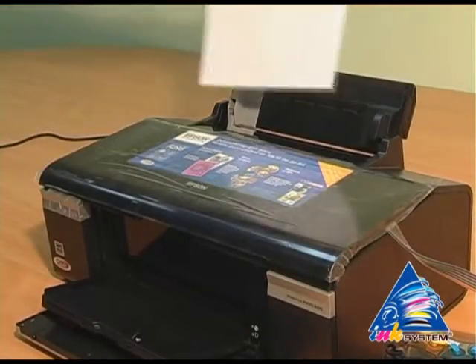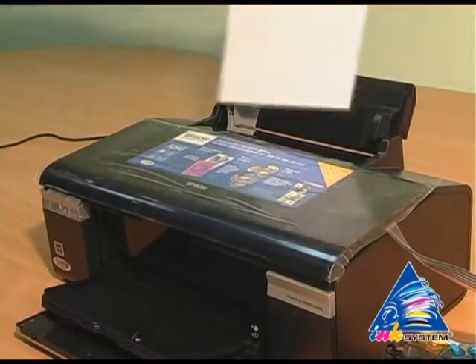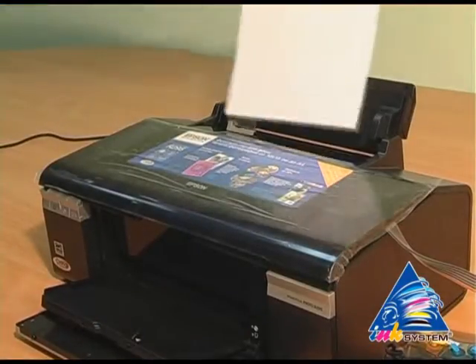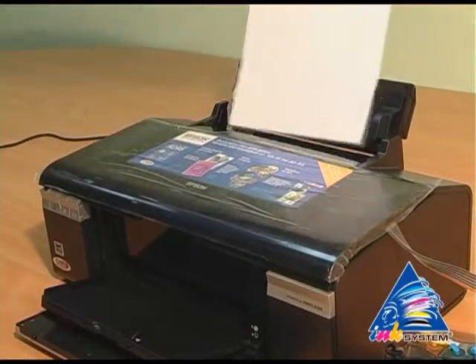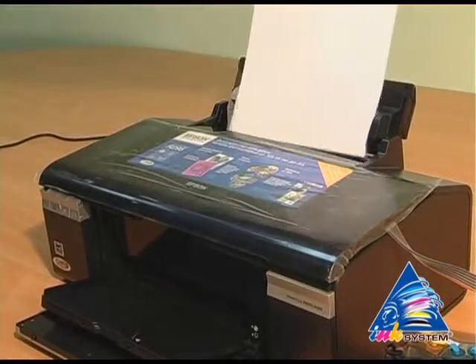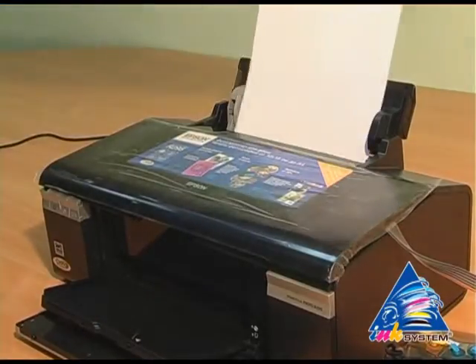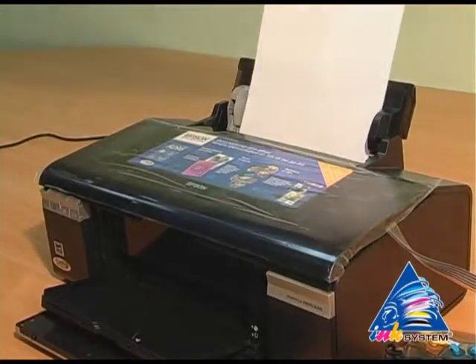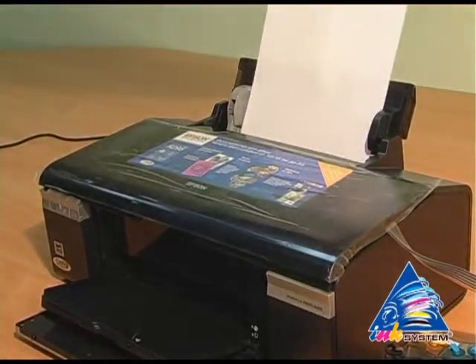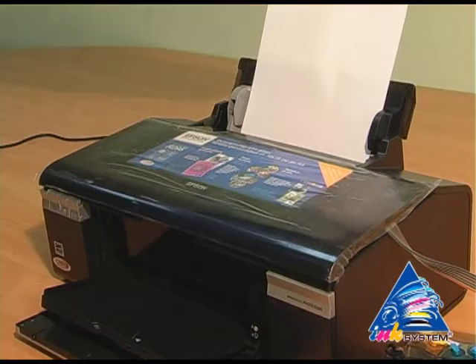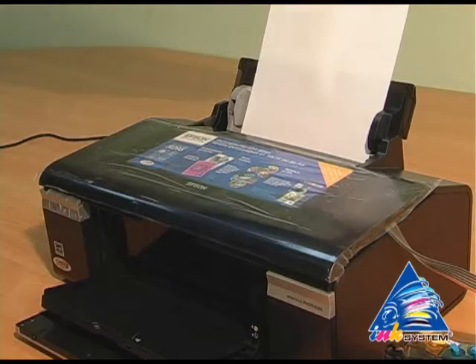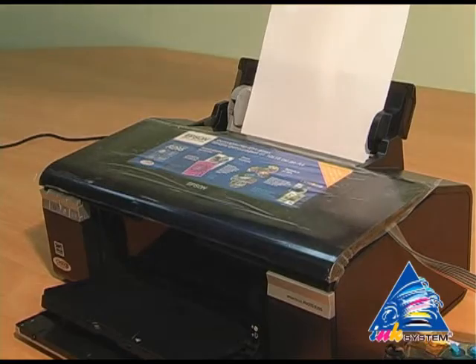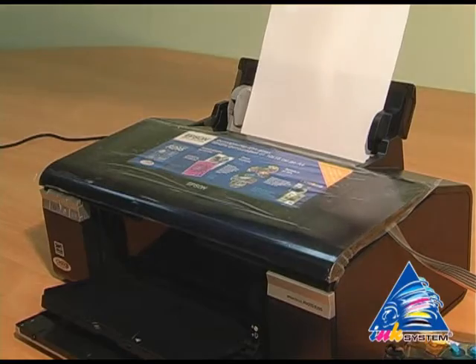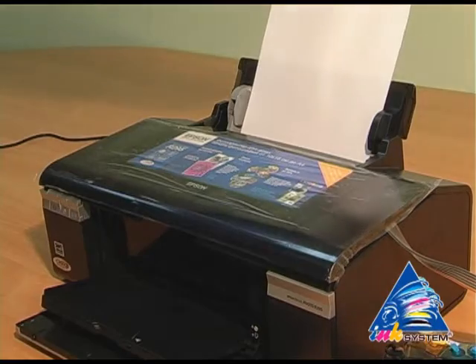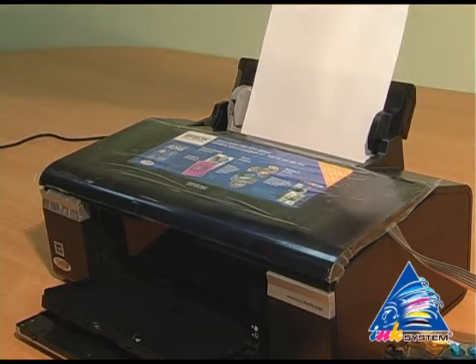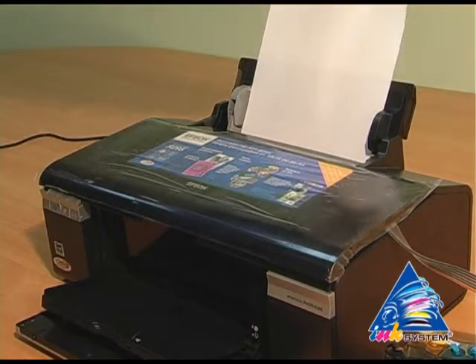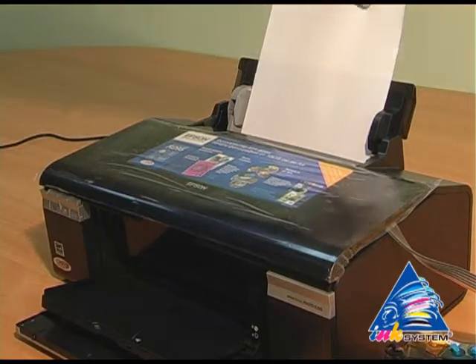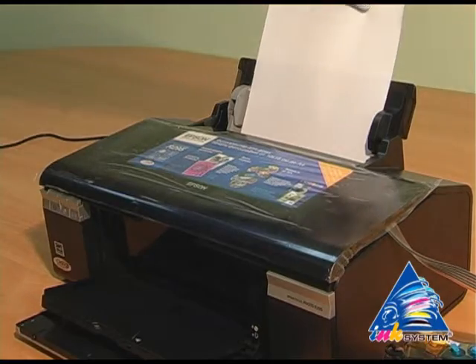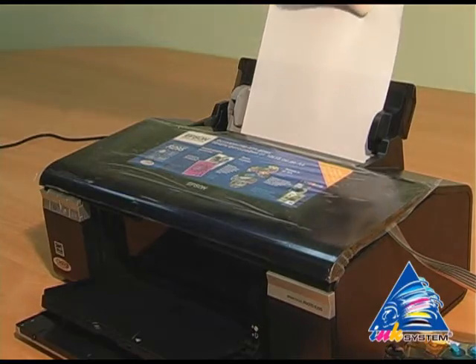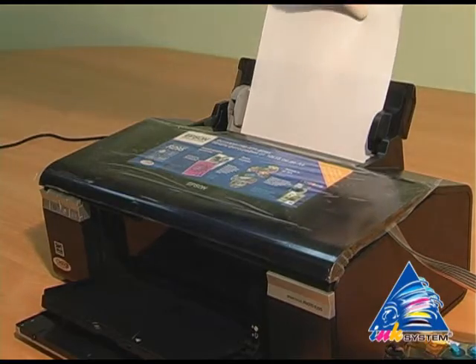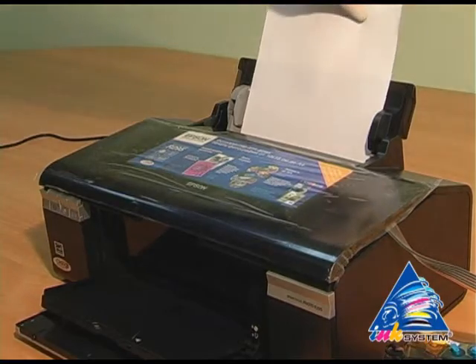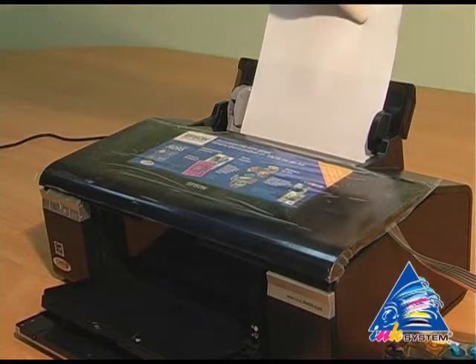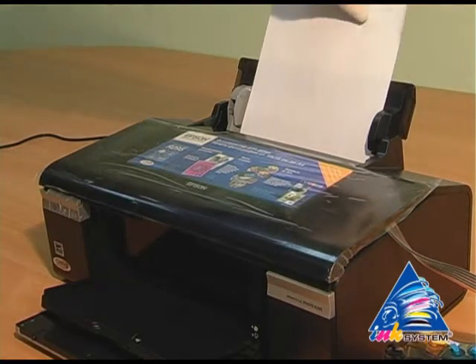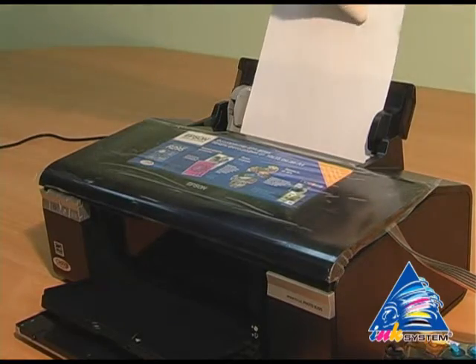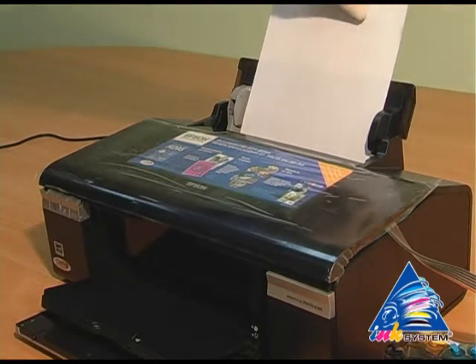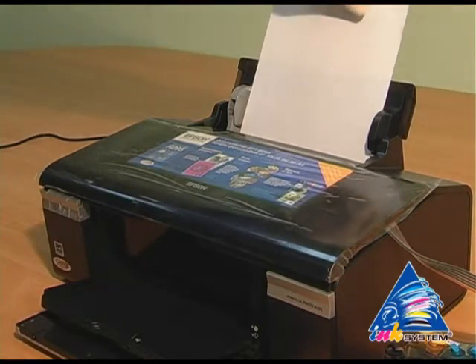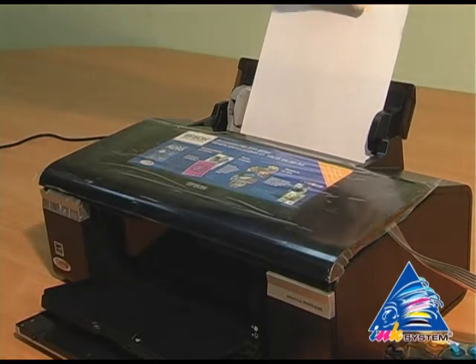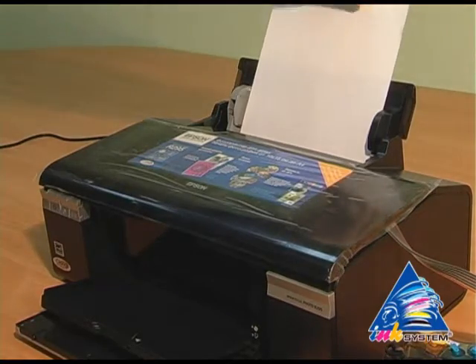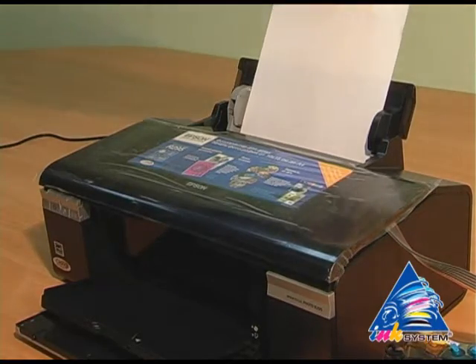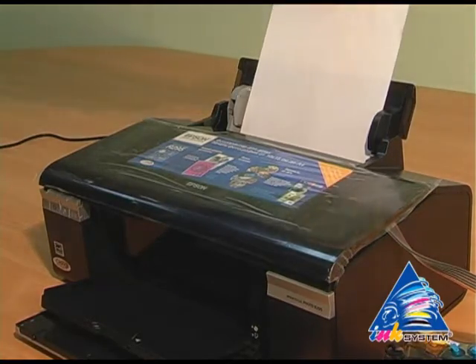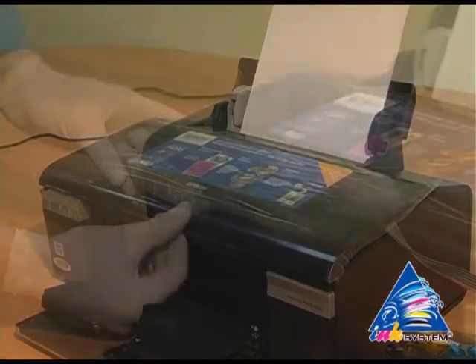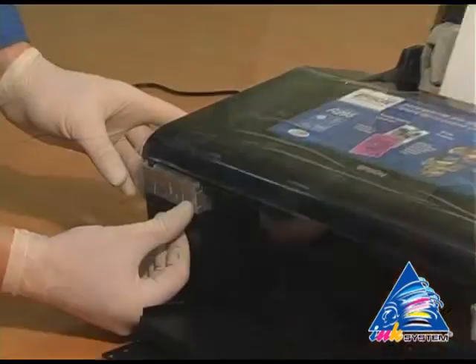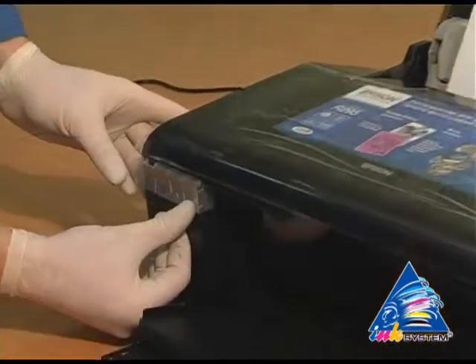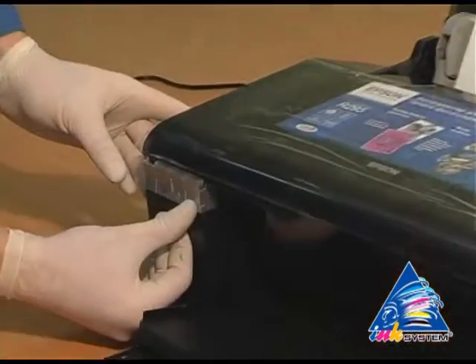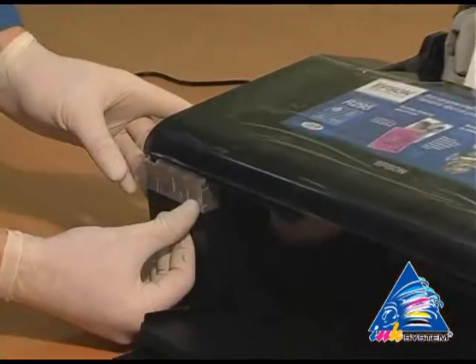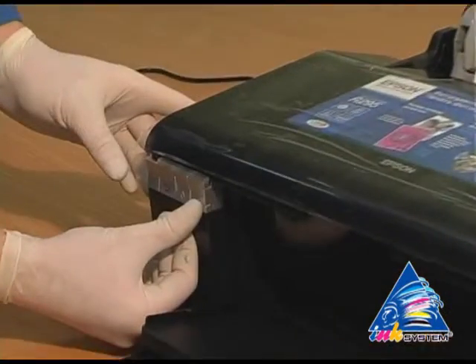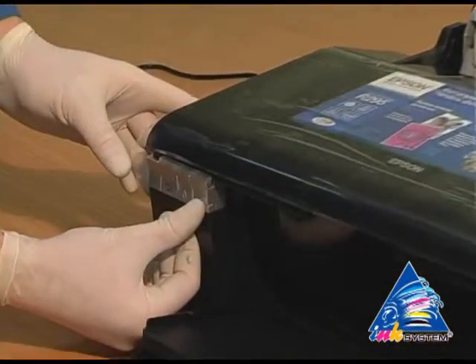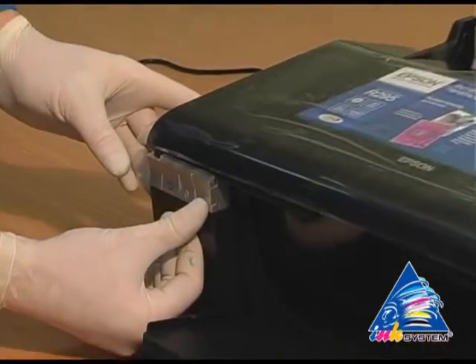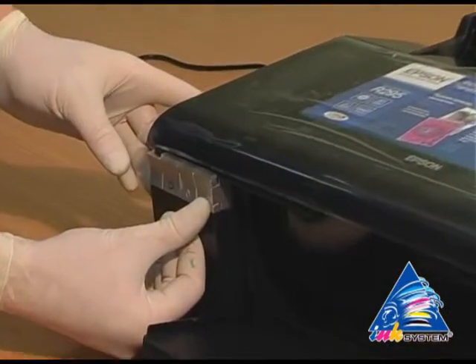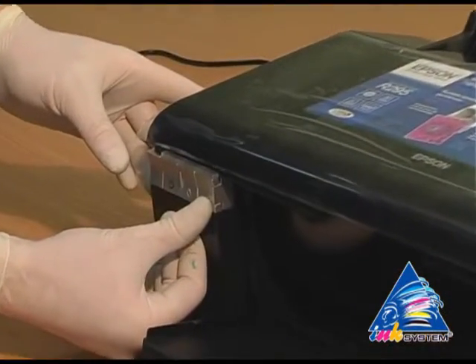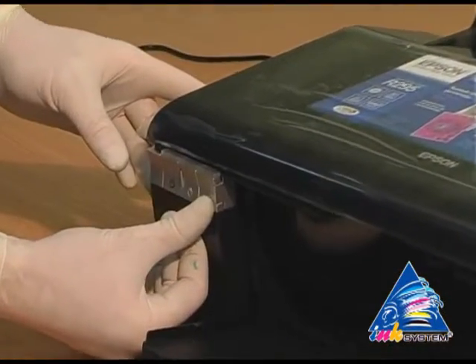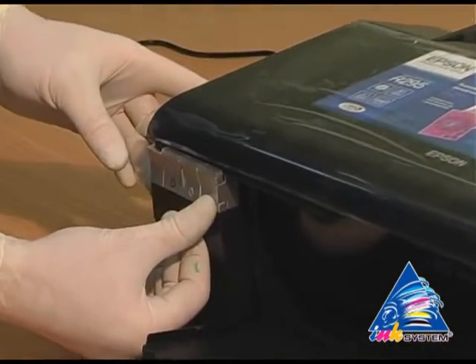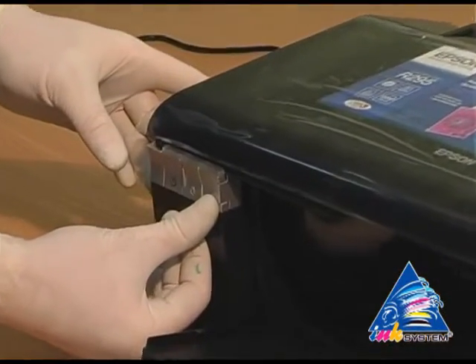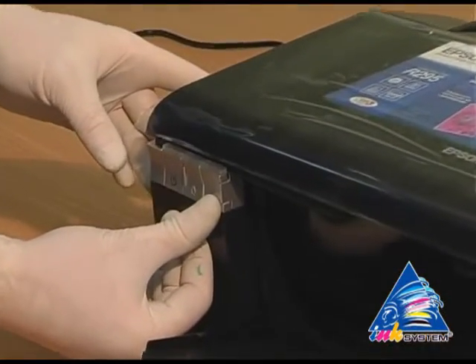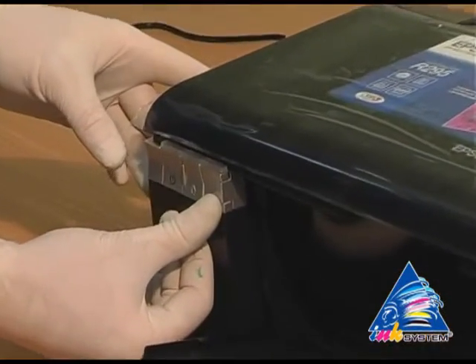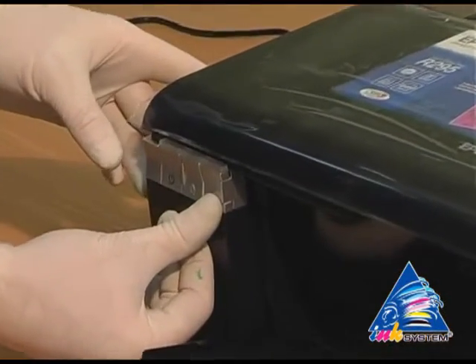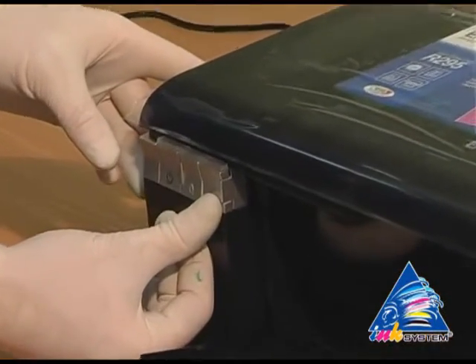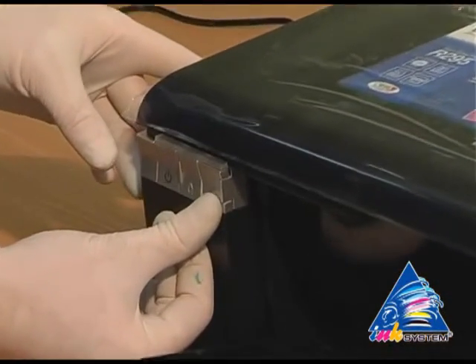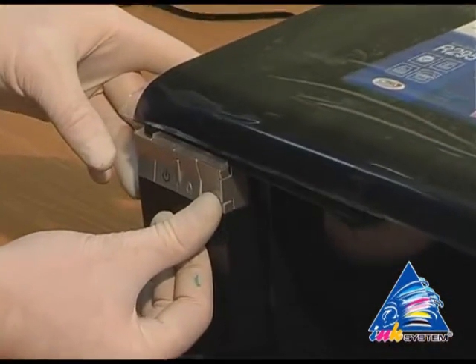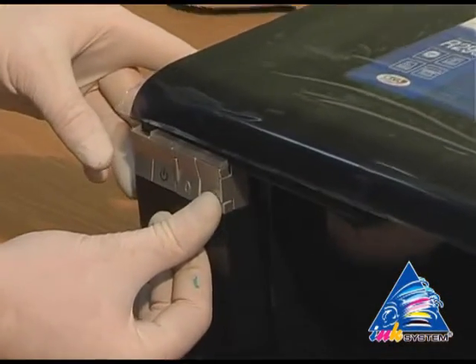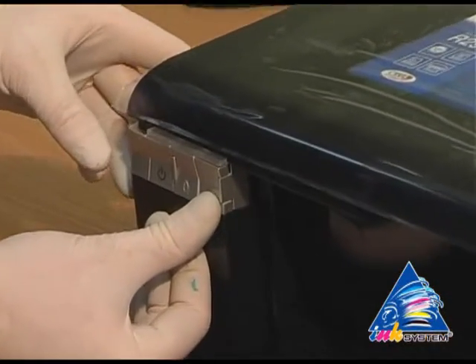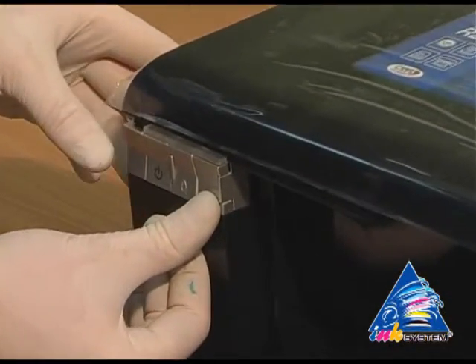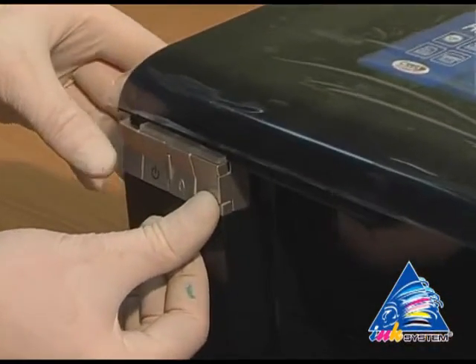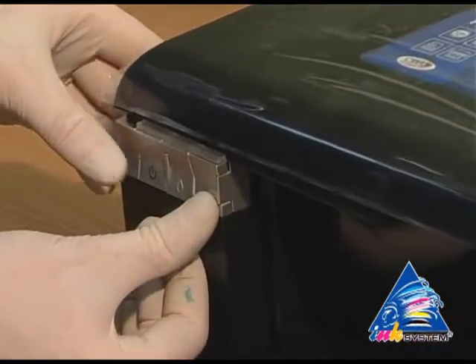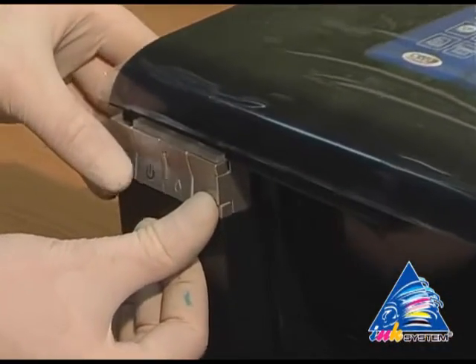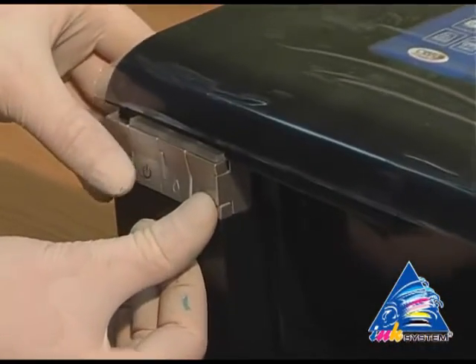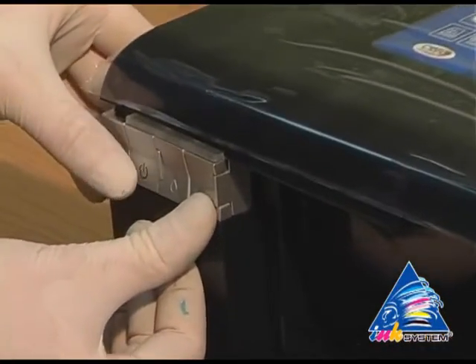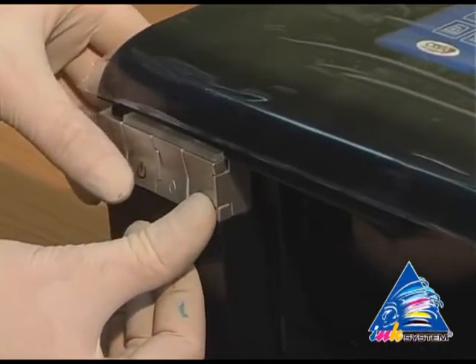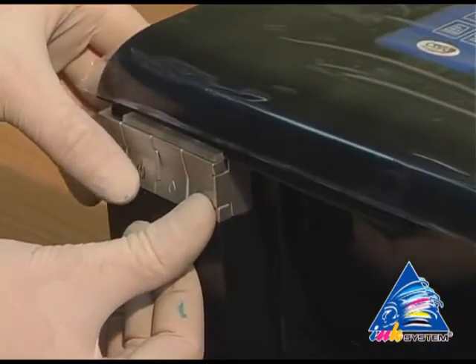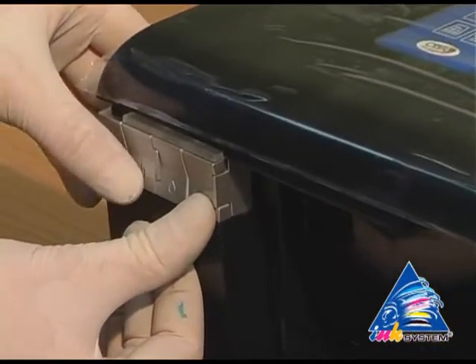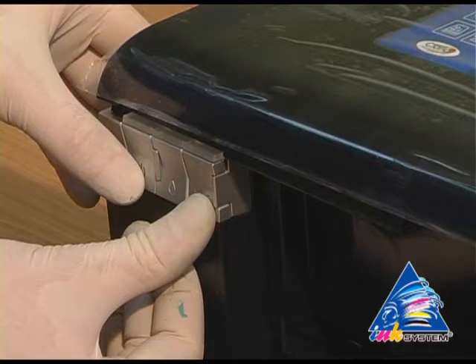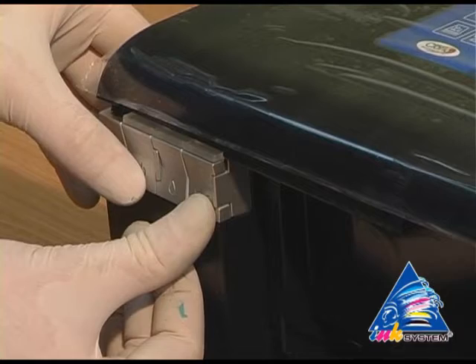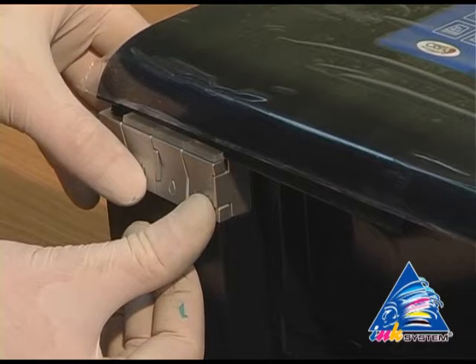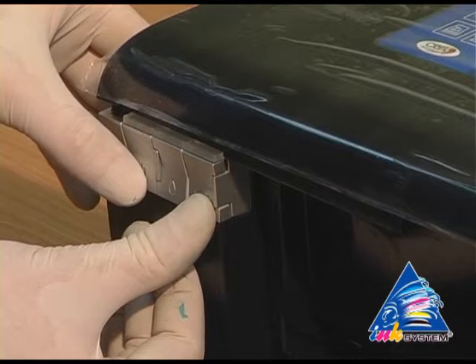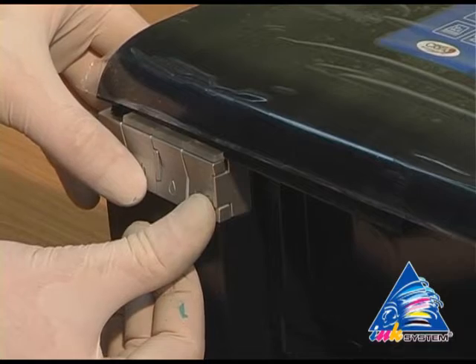Perform the nozzle test. In order to do this, click the extreme right button and switch on the printer.